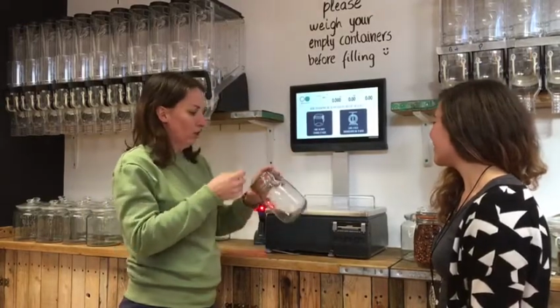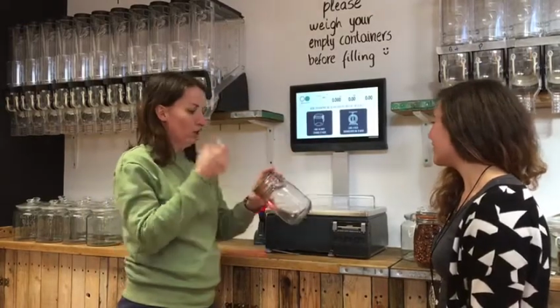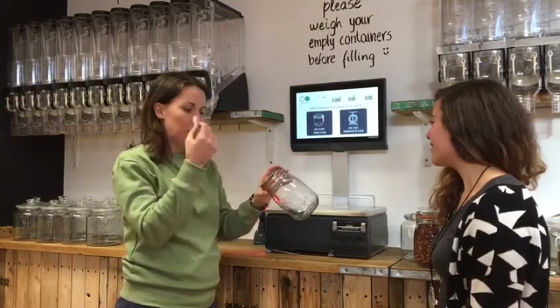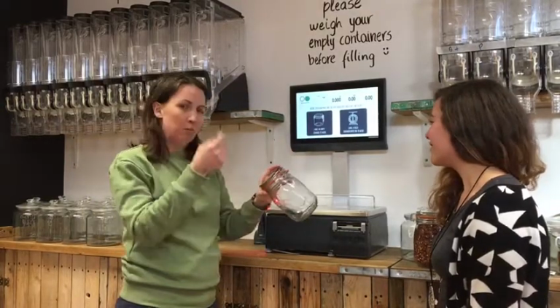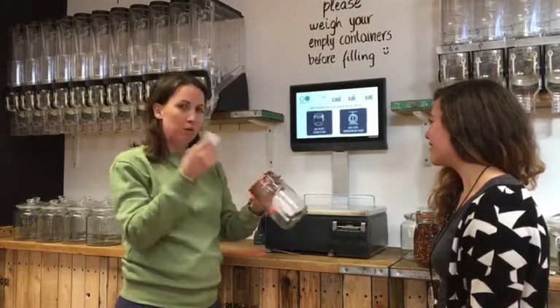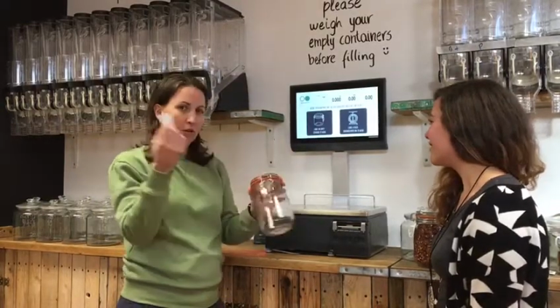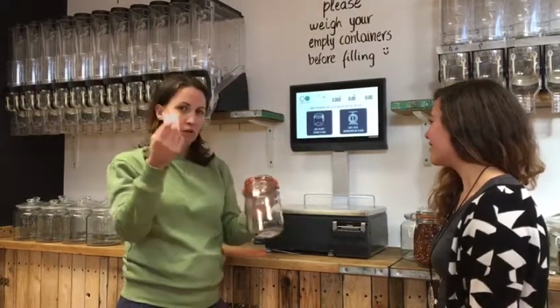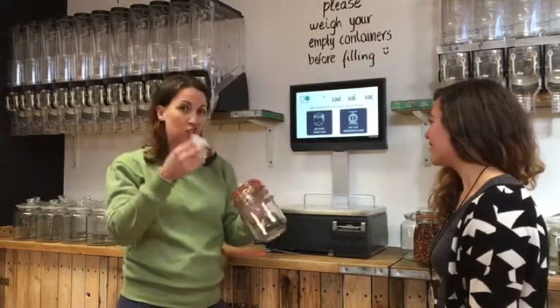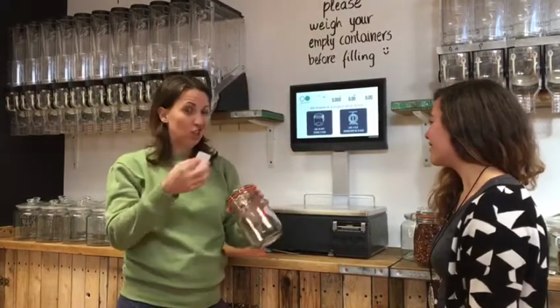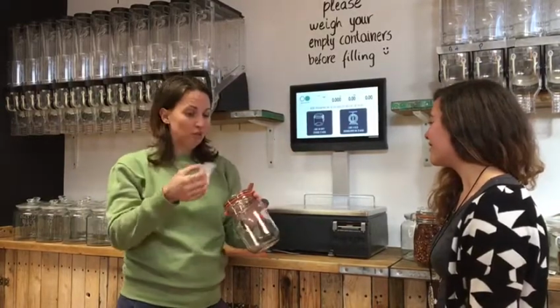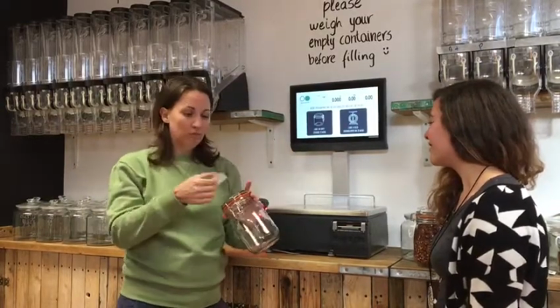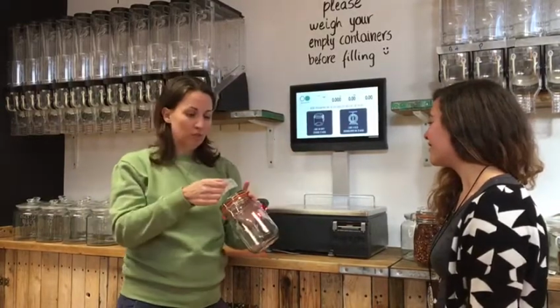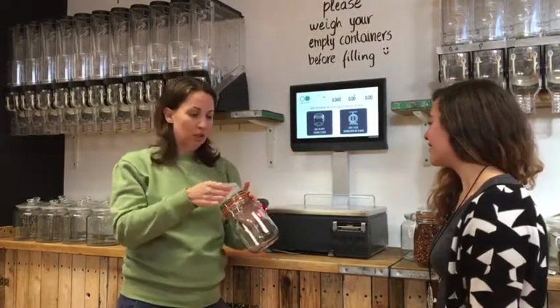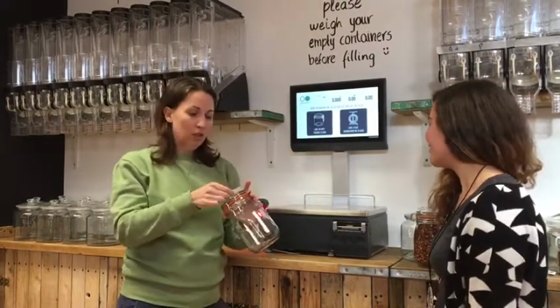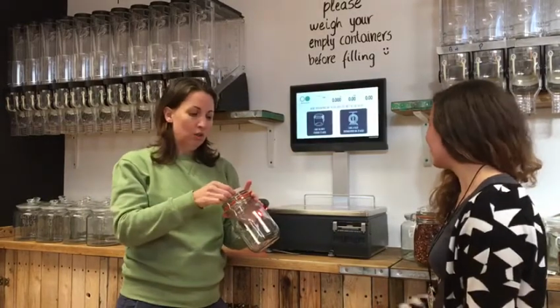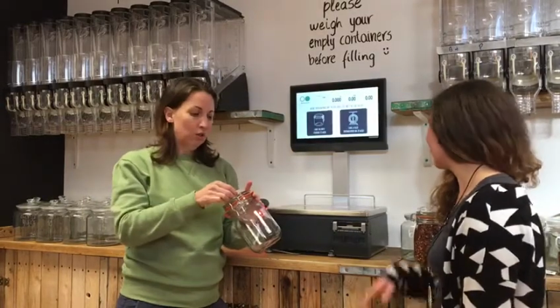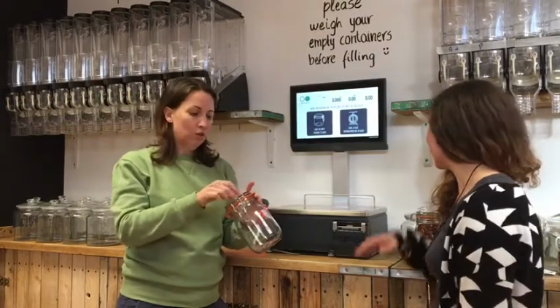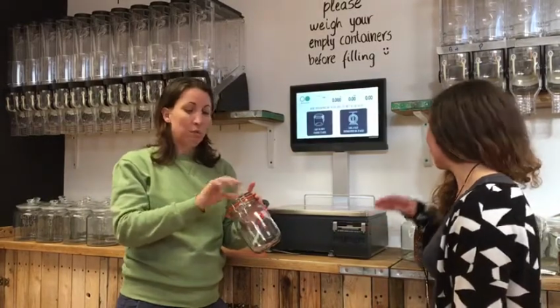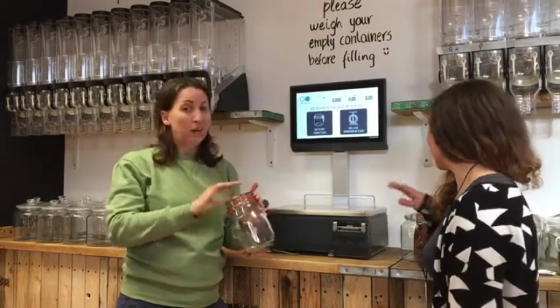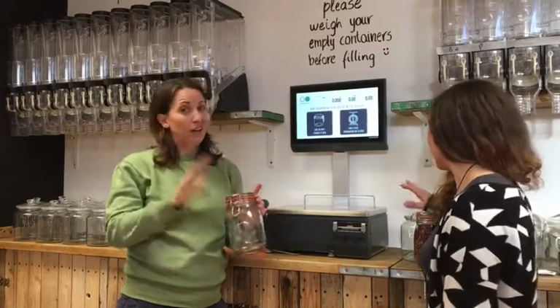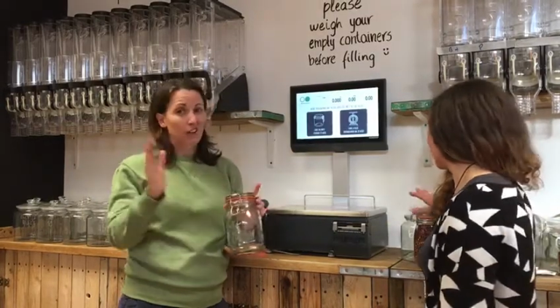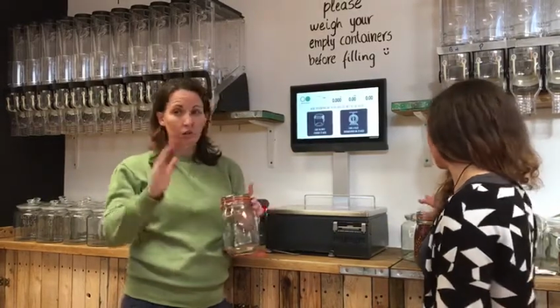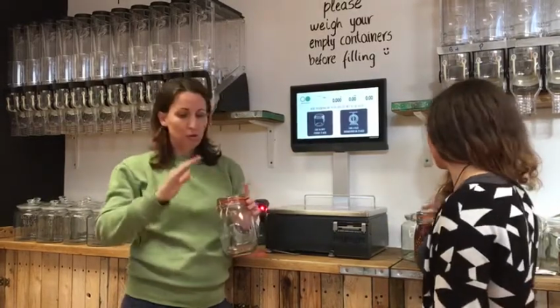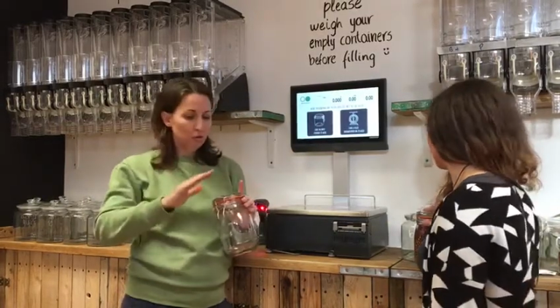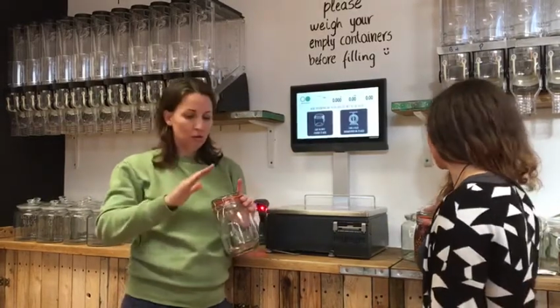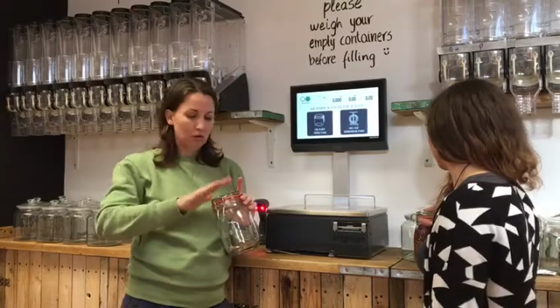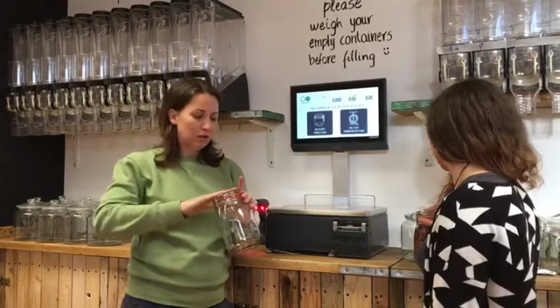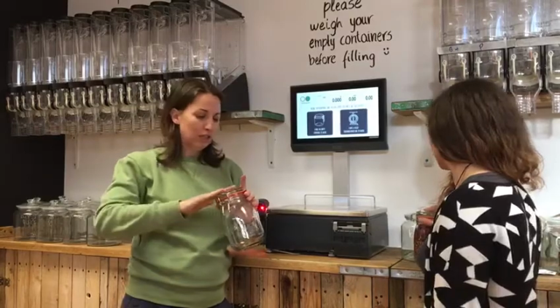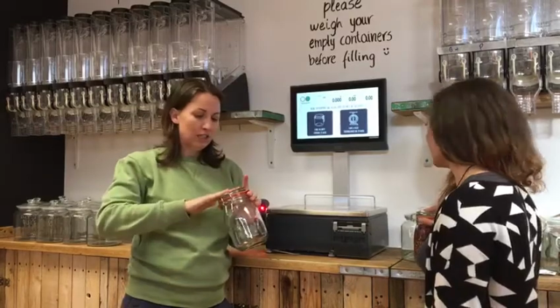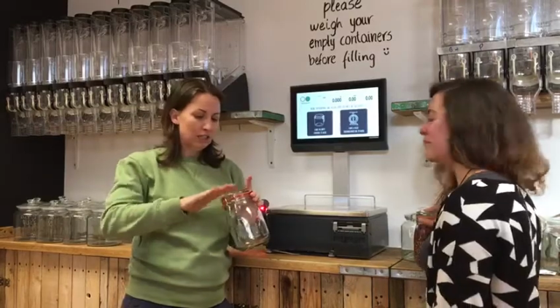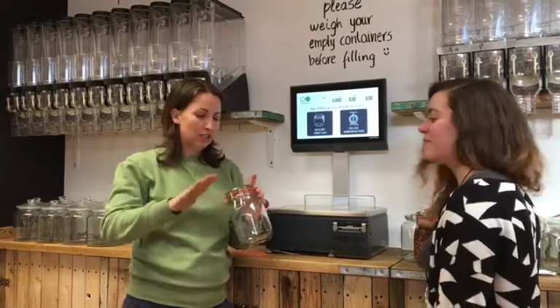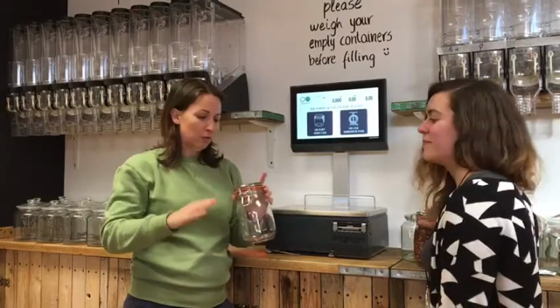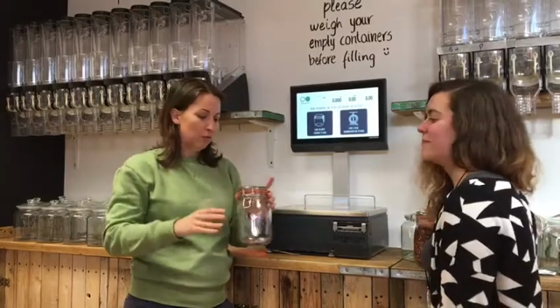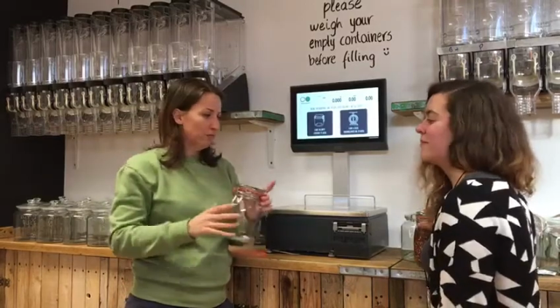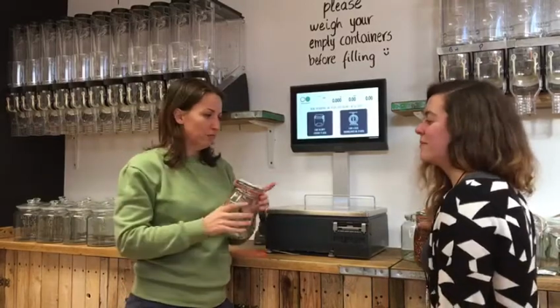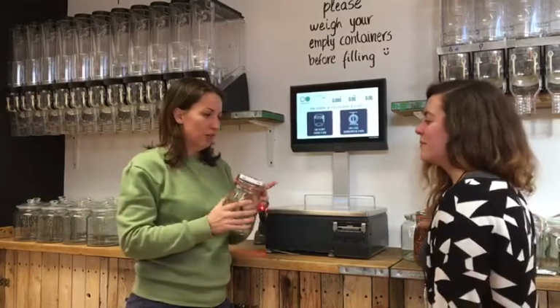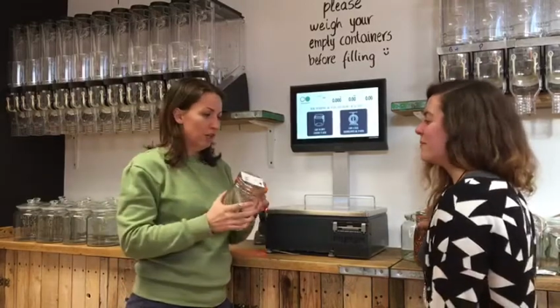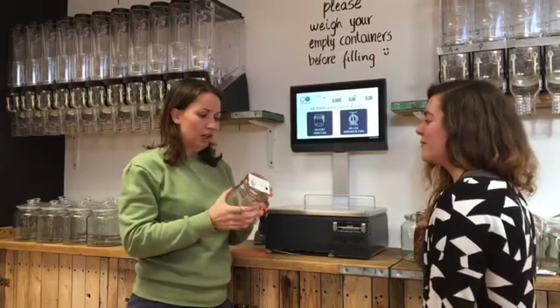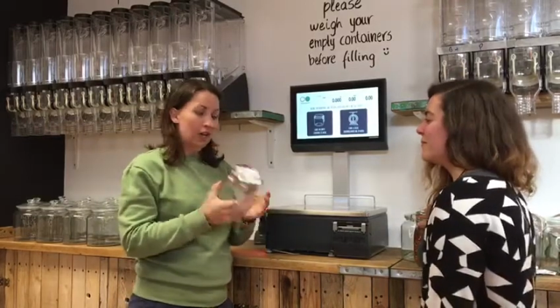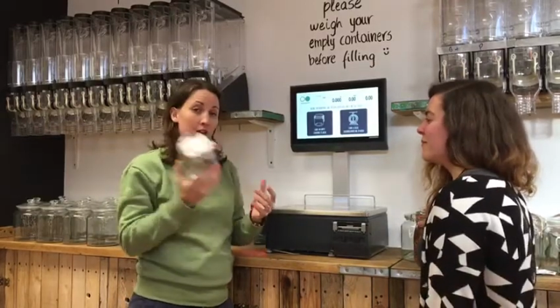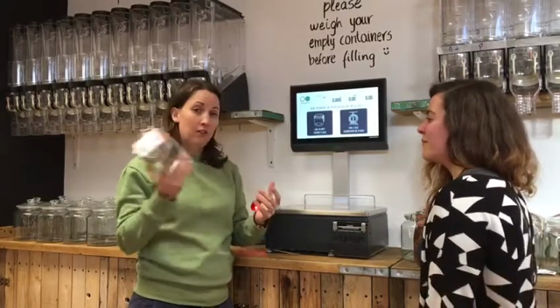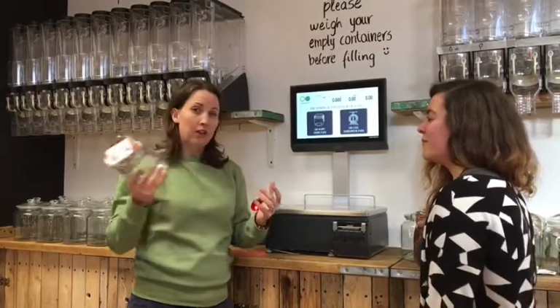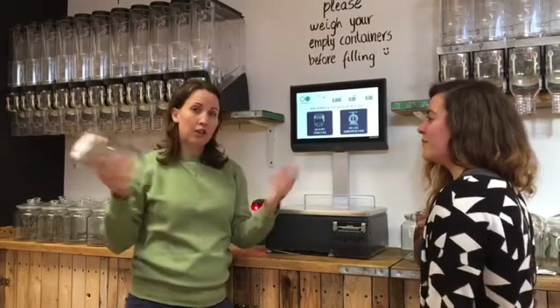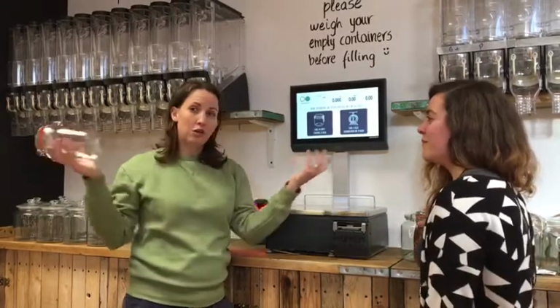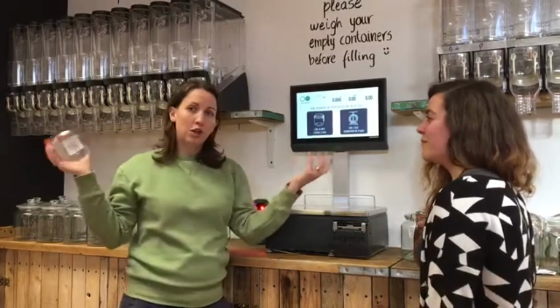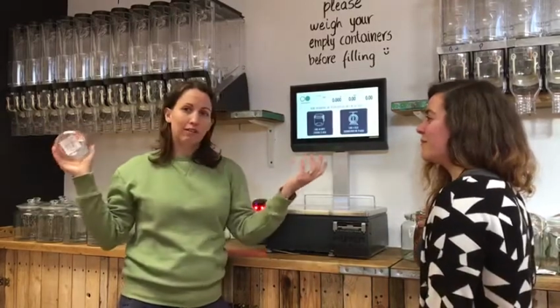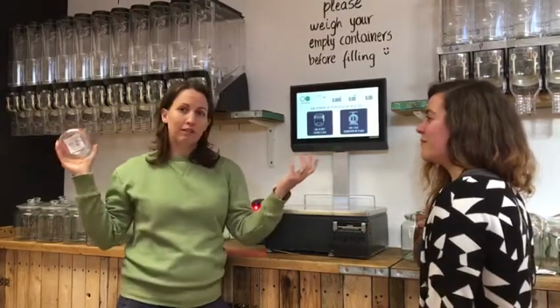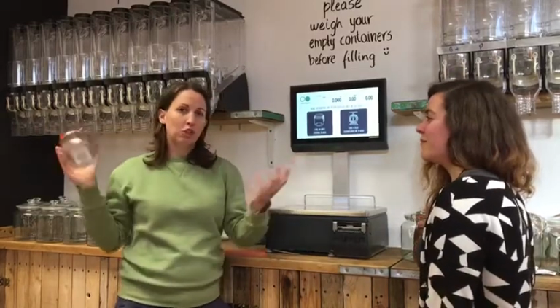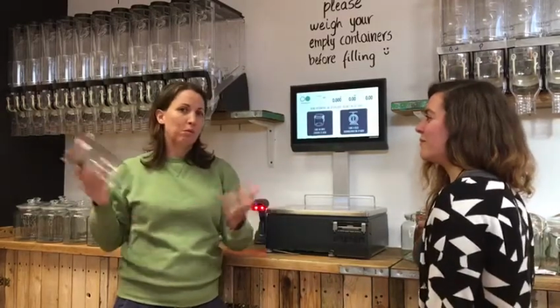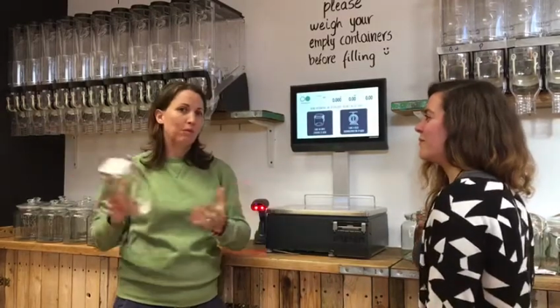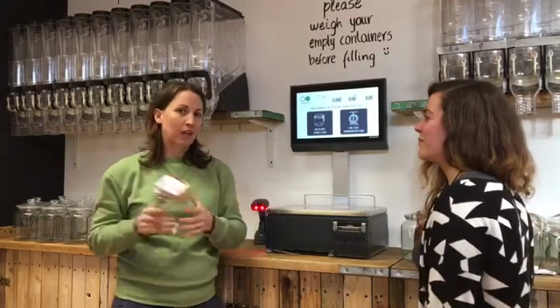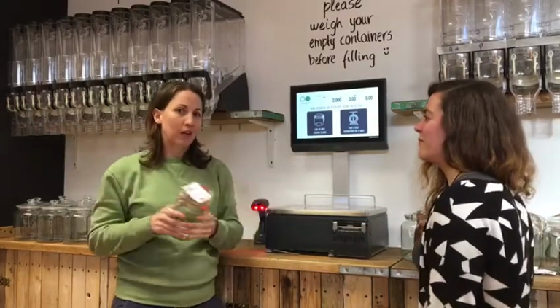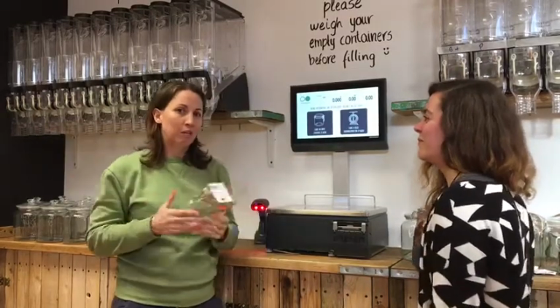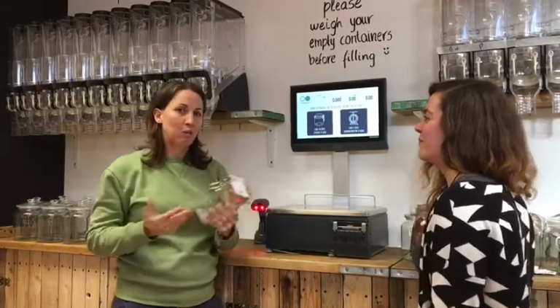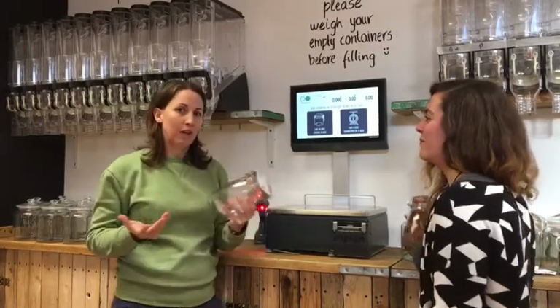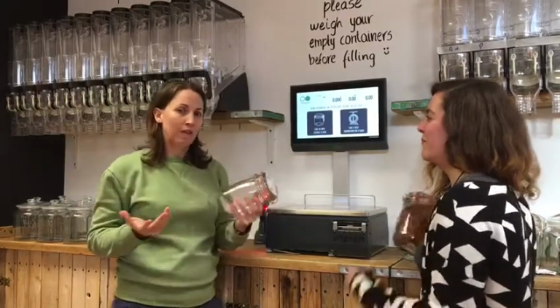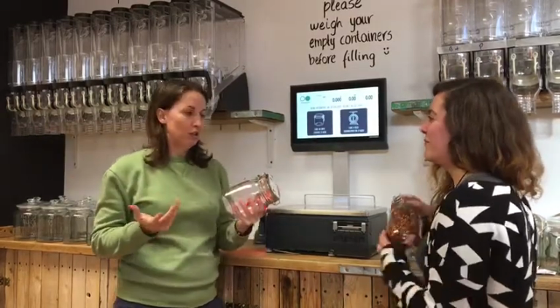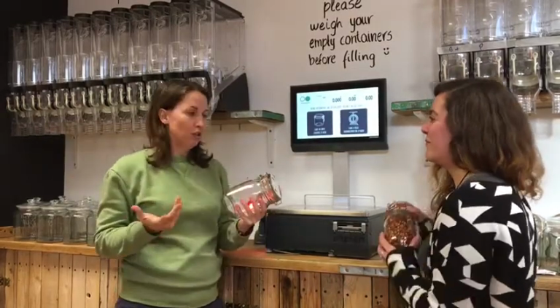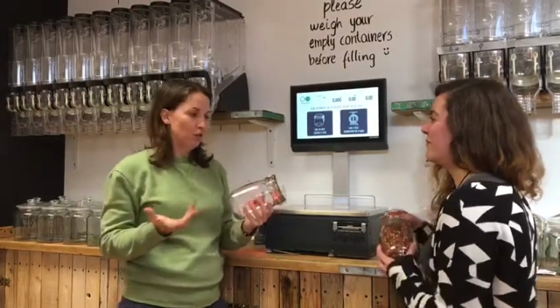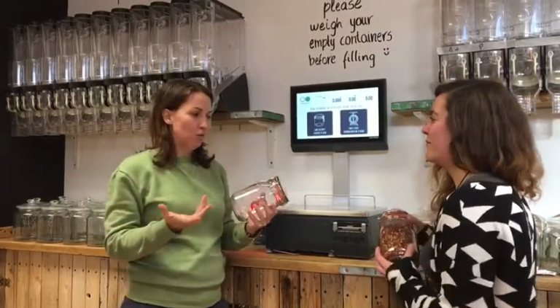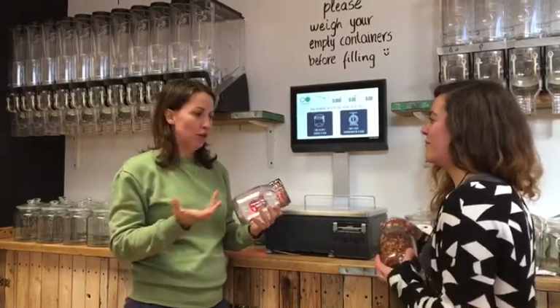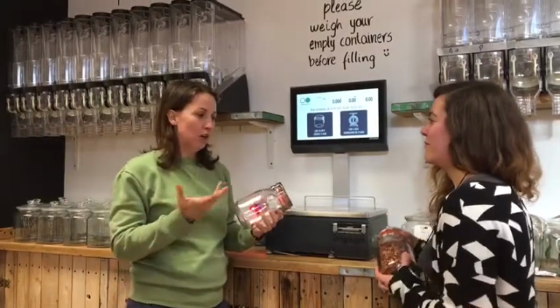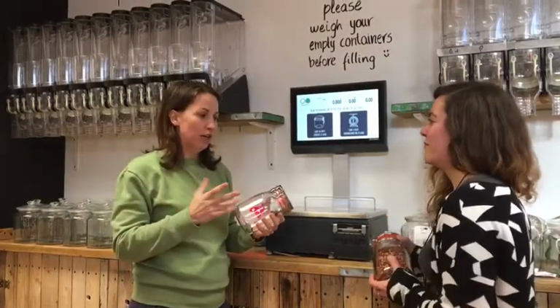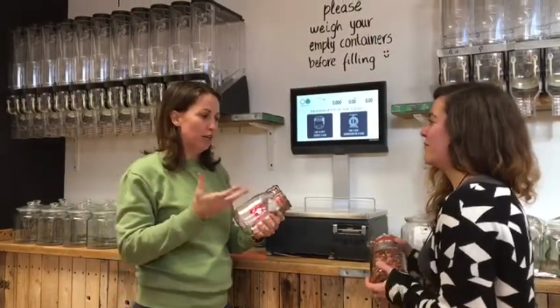Pop that onto your jar, or your bag, or your container somewhere, and then you can go around the shop and fill it up with whatever you would like.